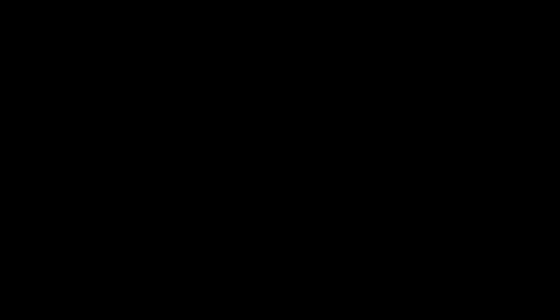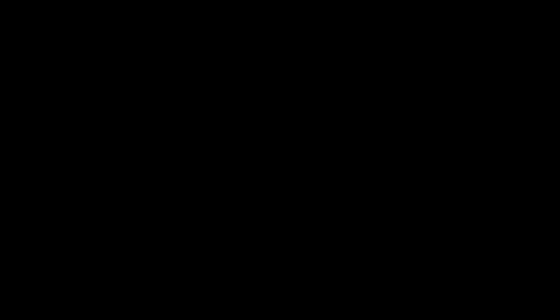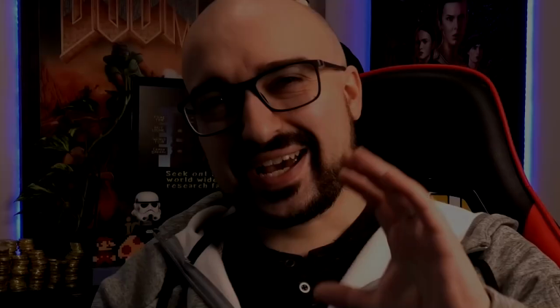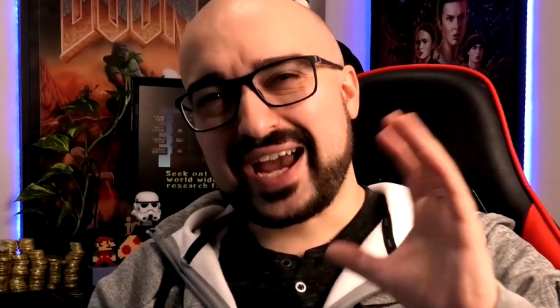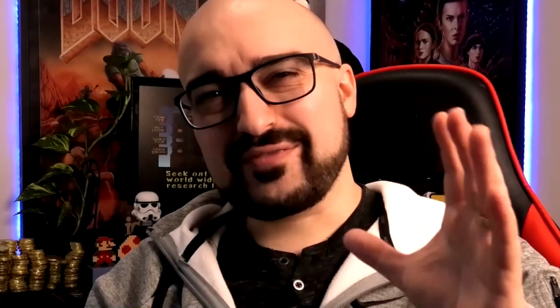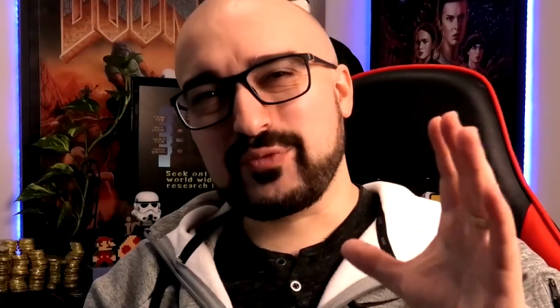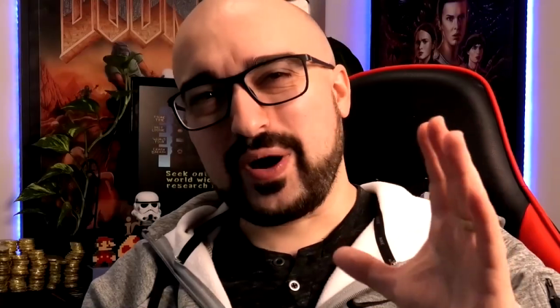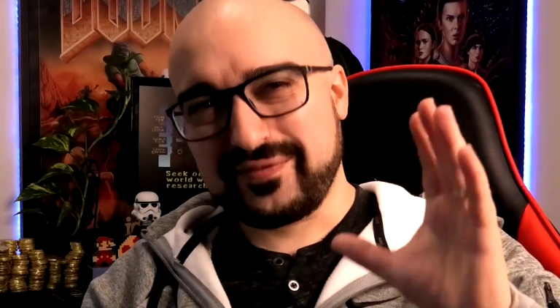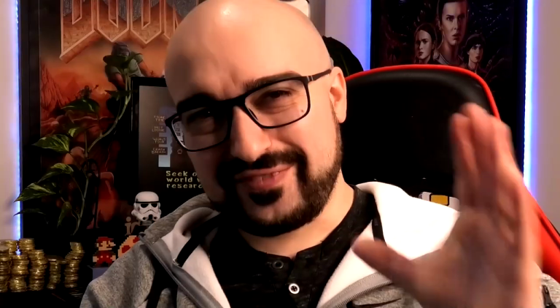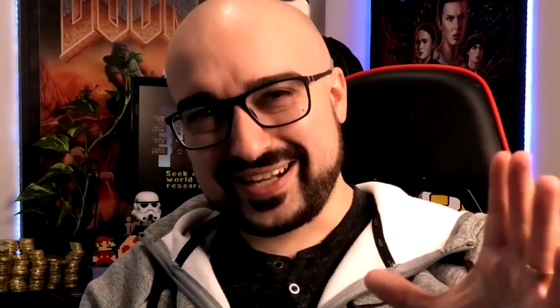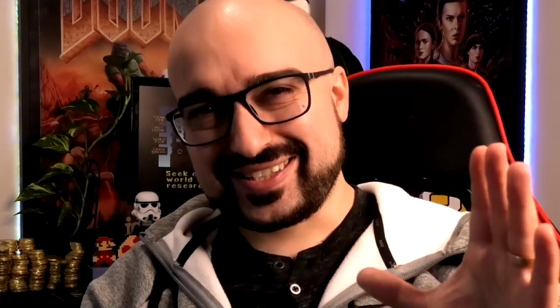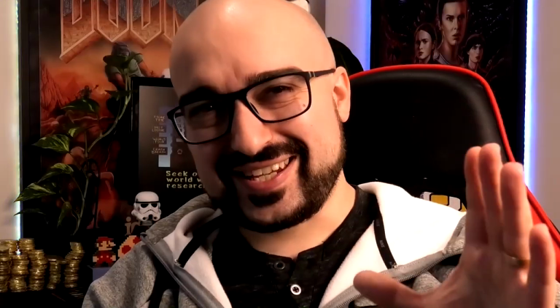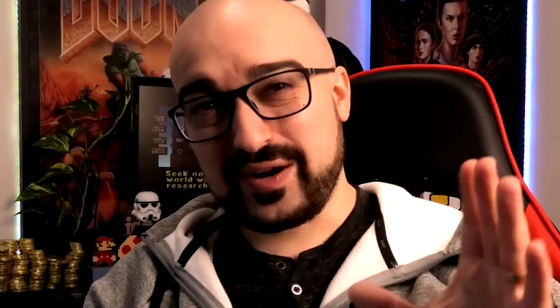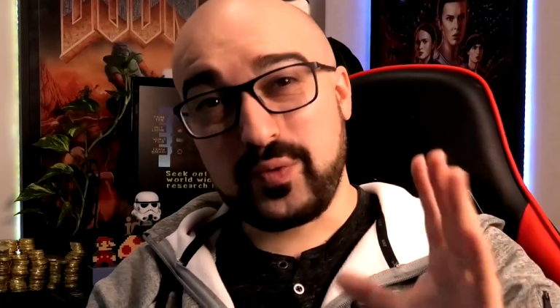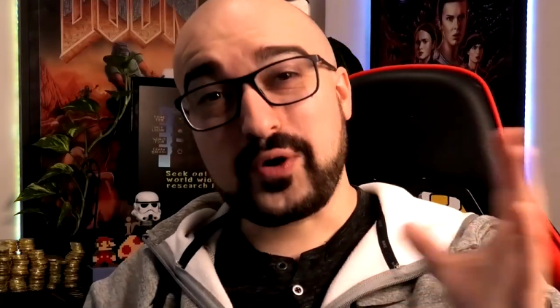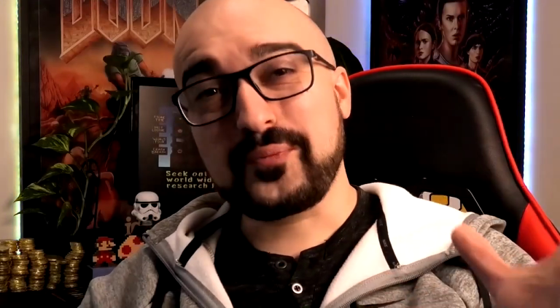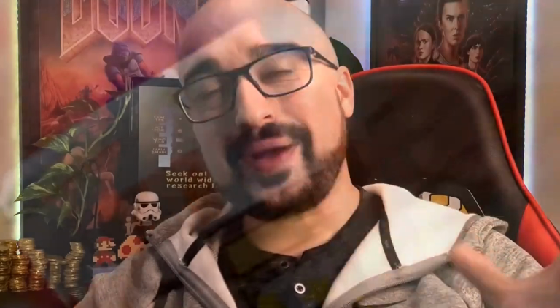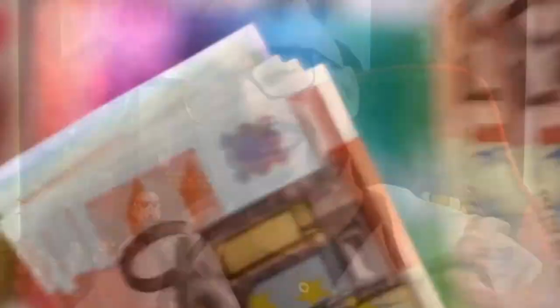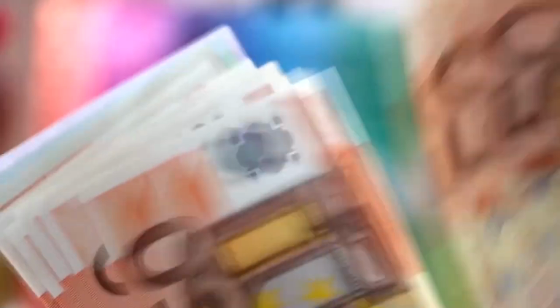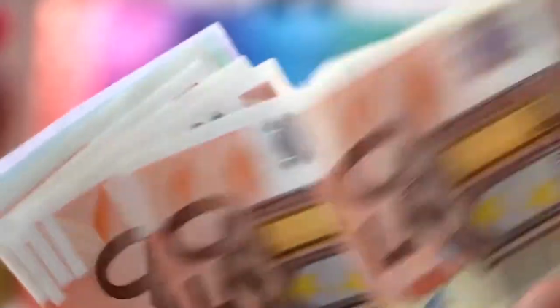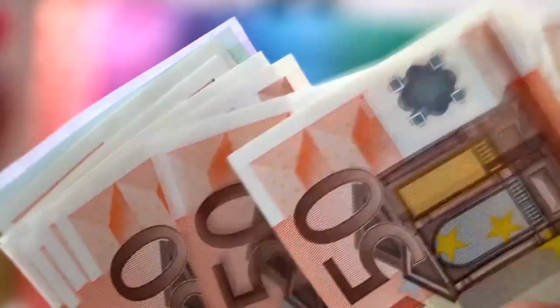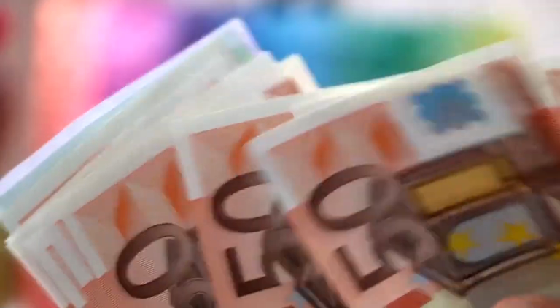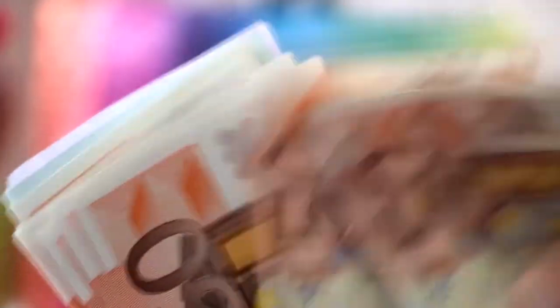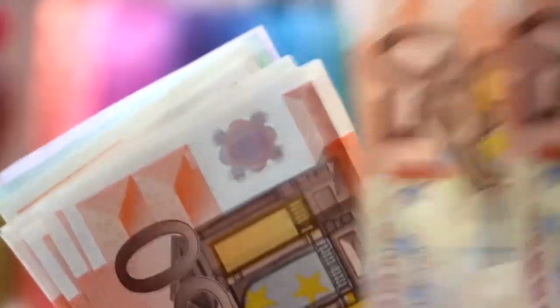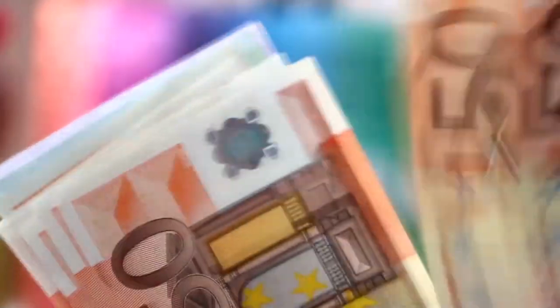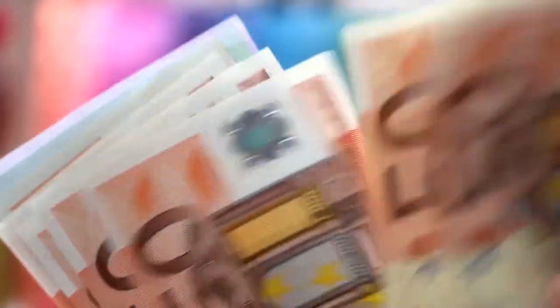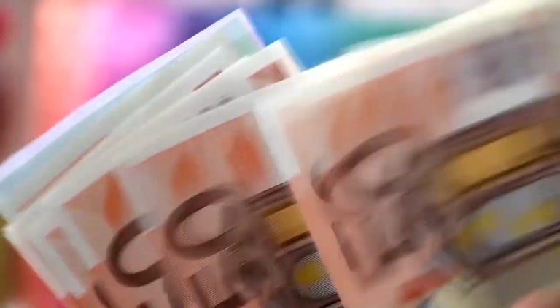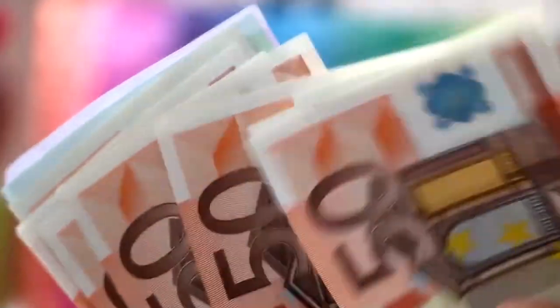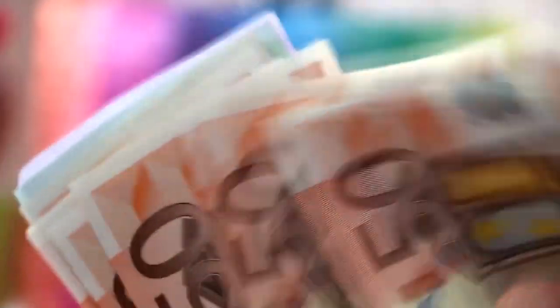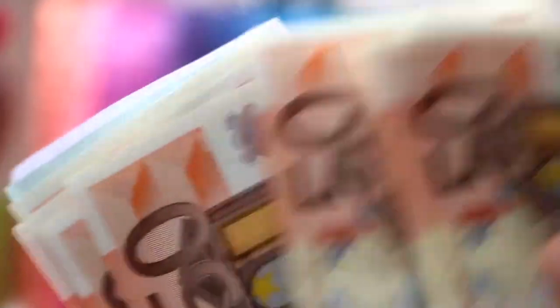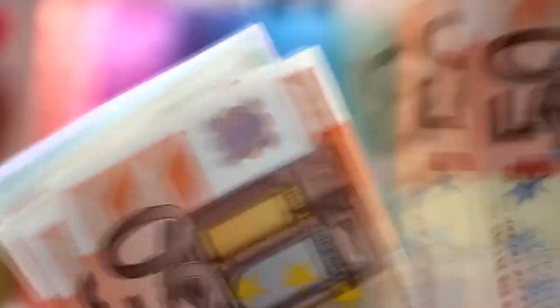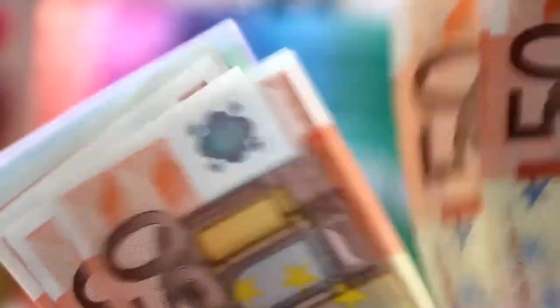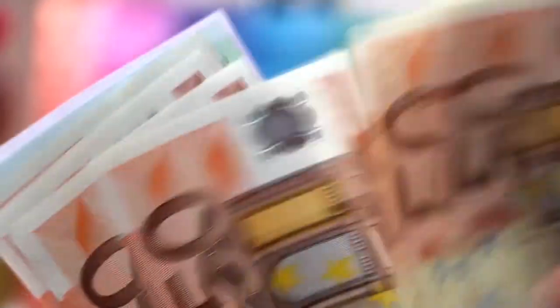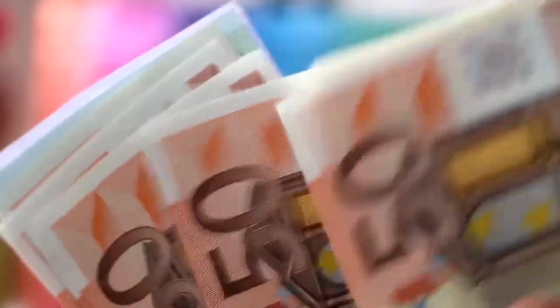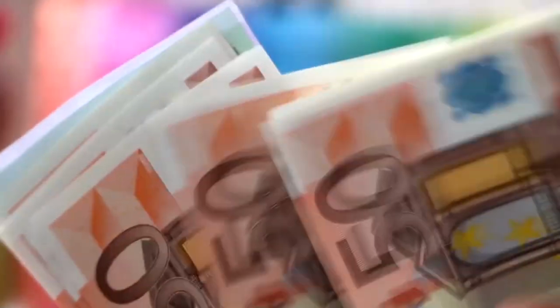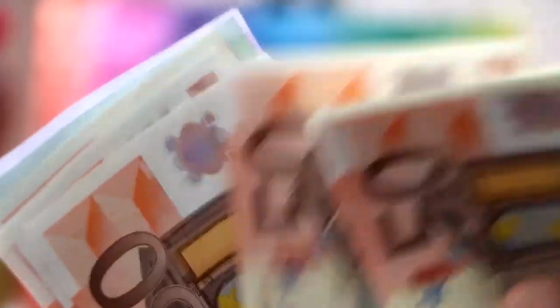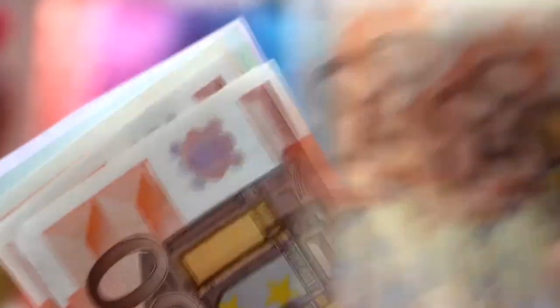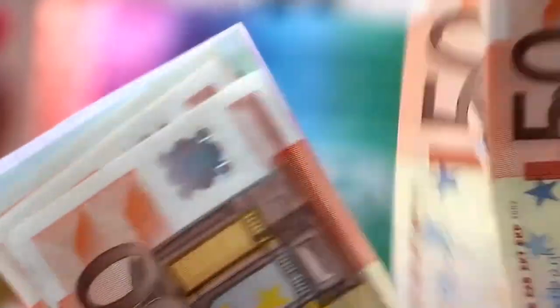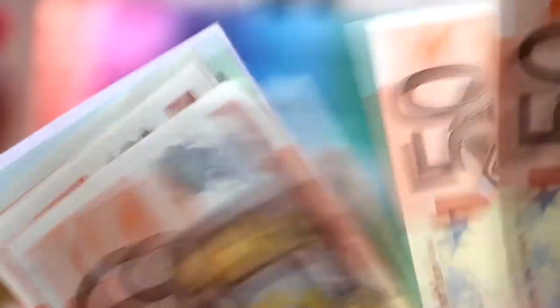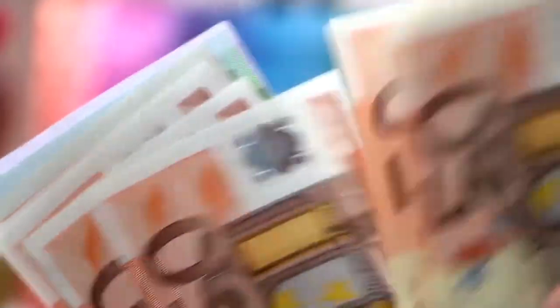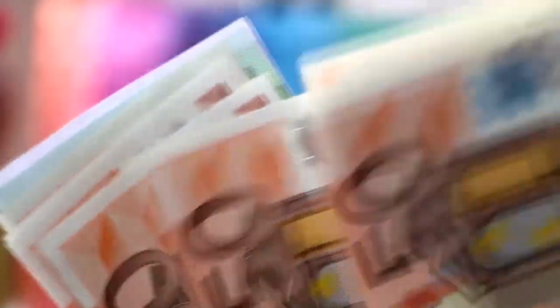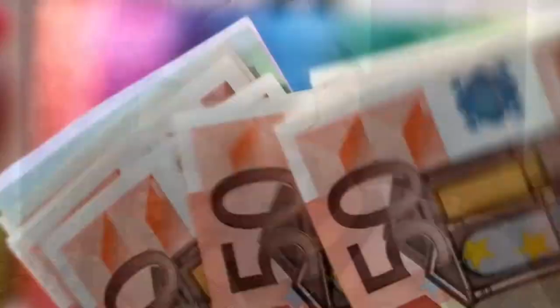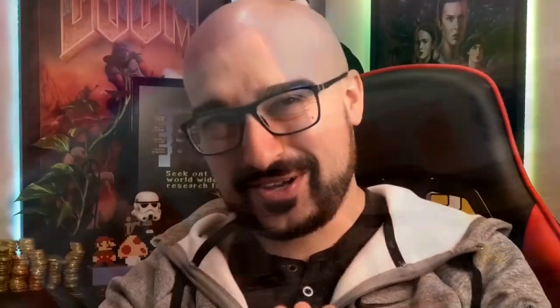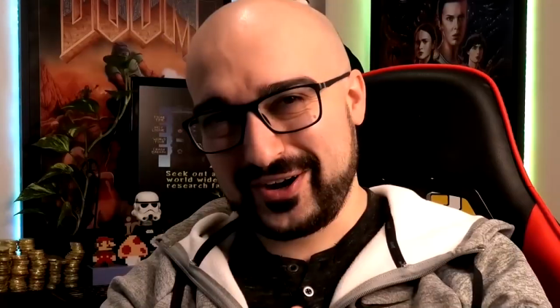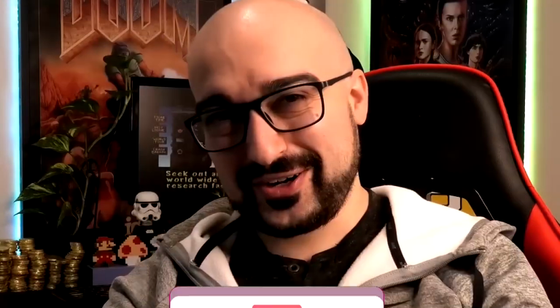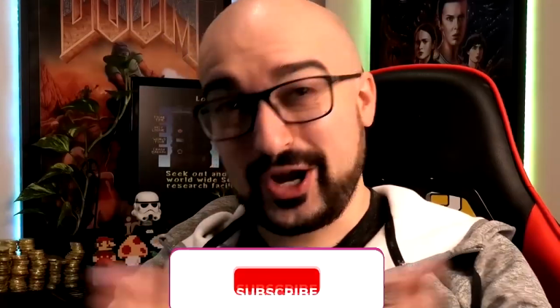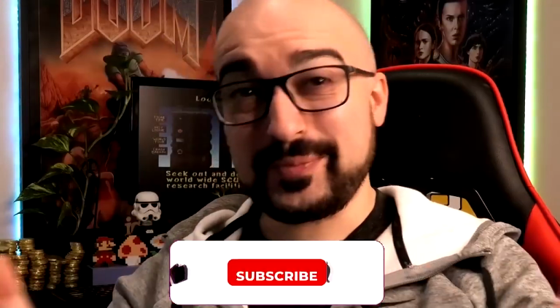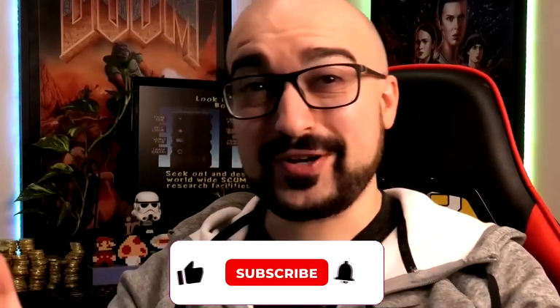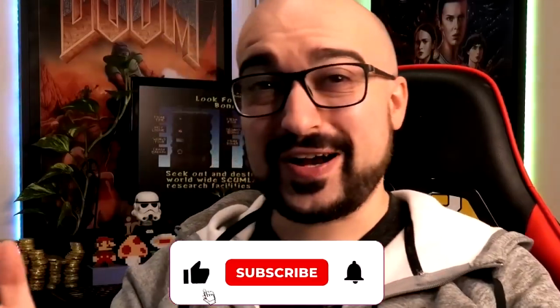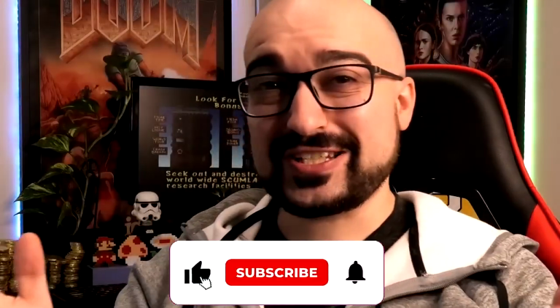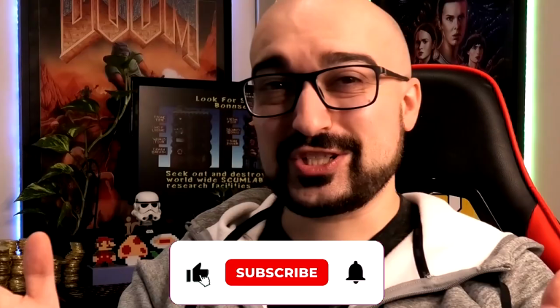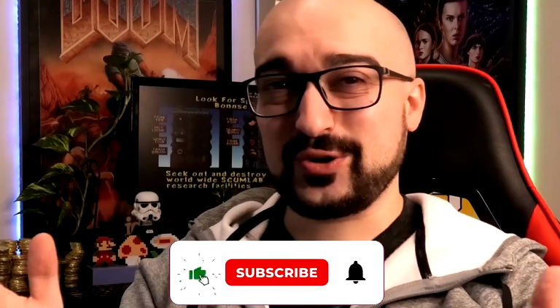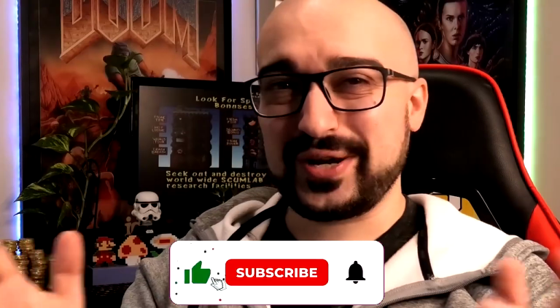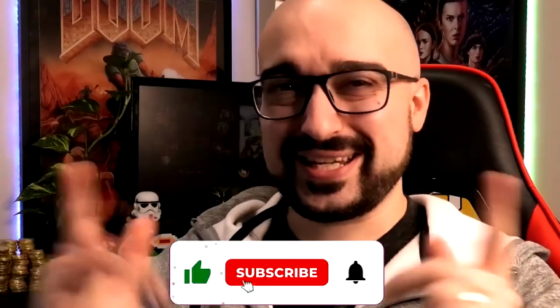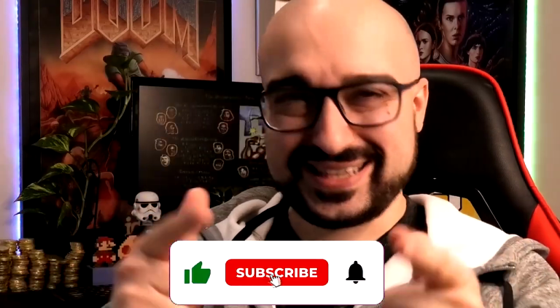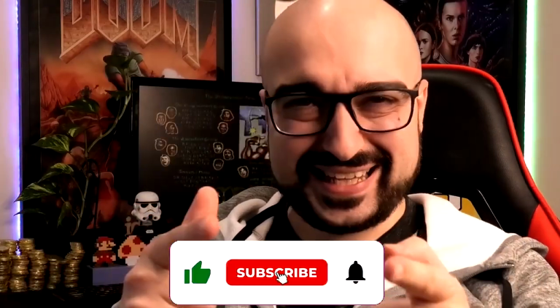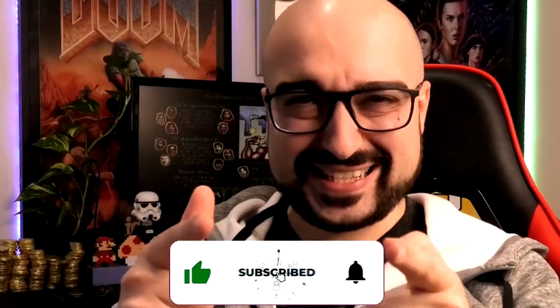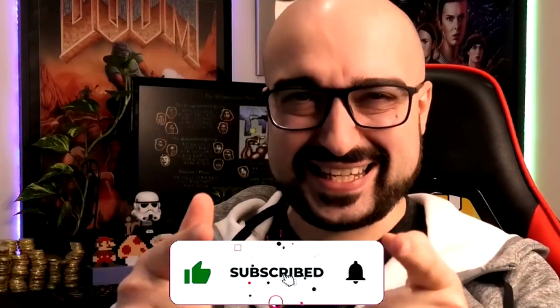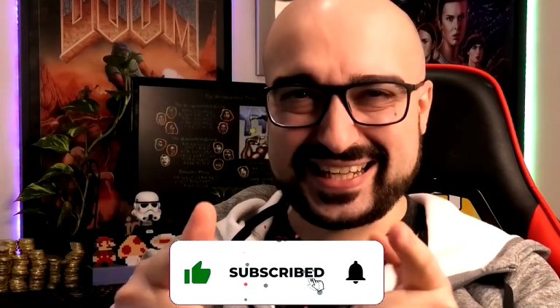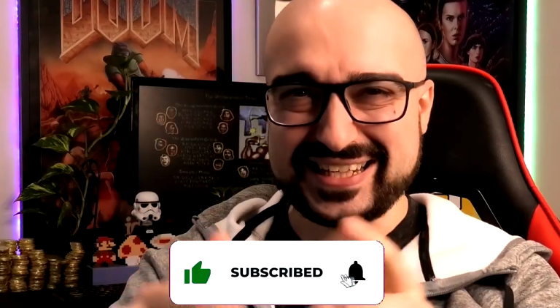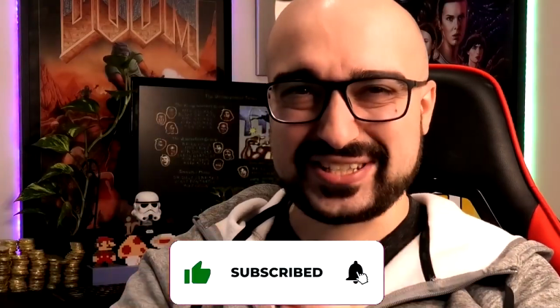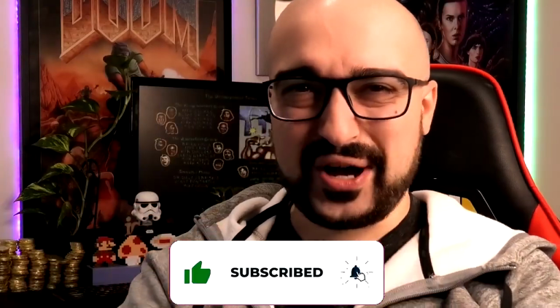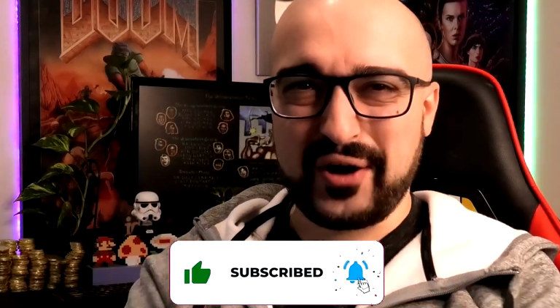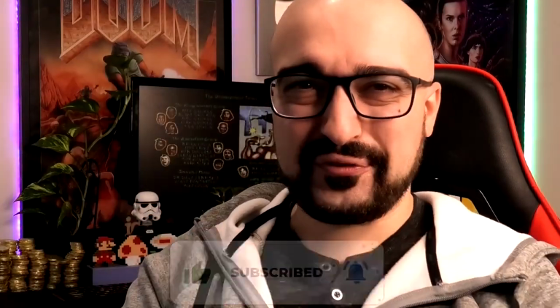Hey everyone, Vince here. Welcome back to another Let's Talk Money Making Apps episode. Hope you guys enjoy. Let's kick this off.